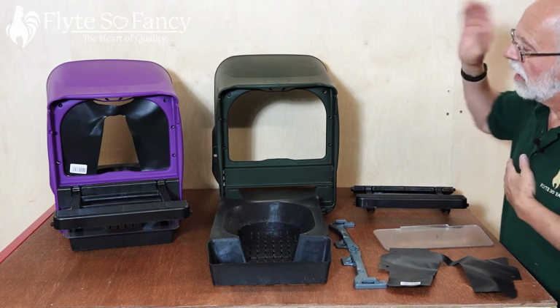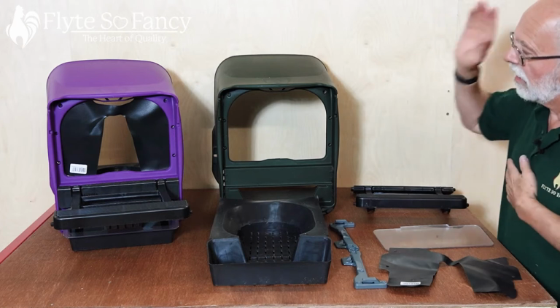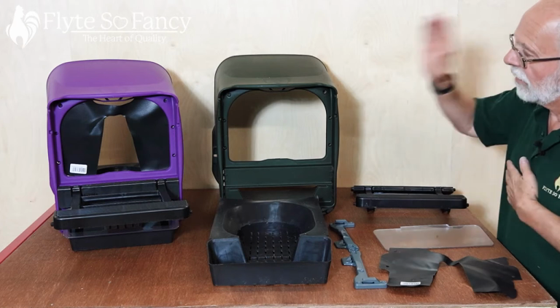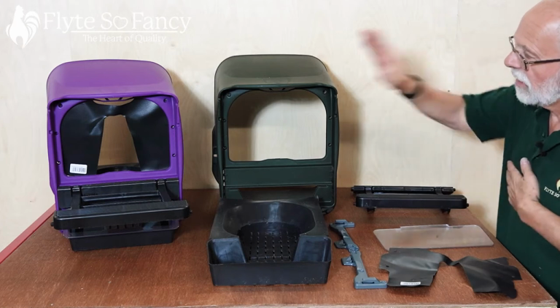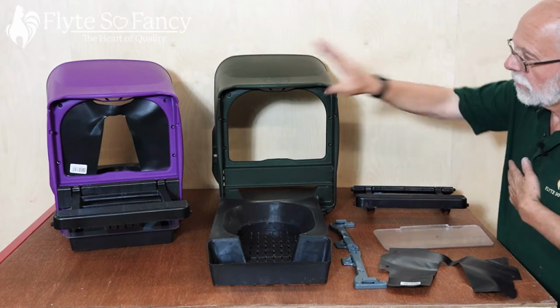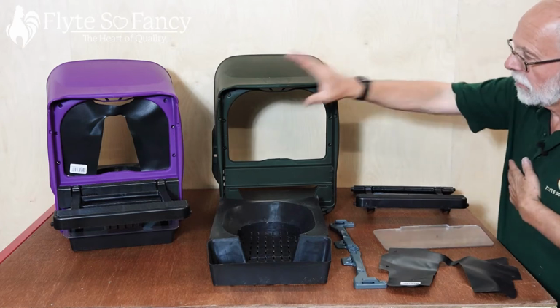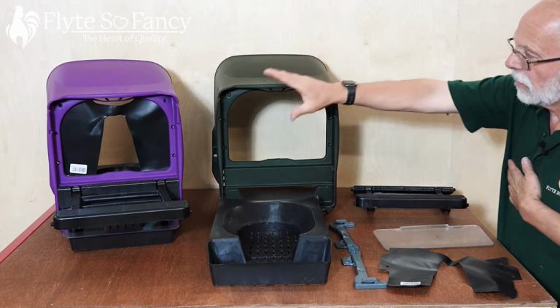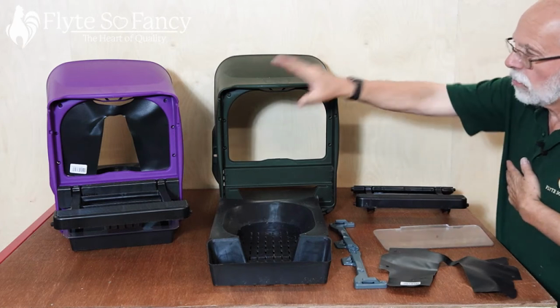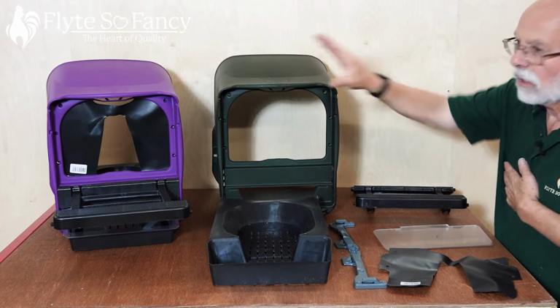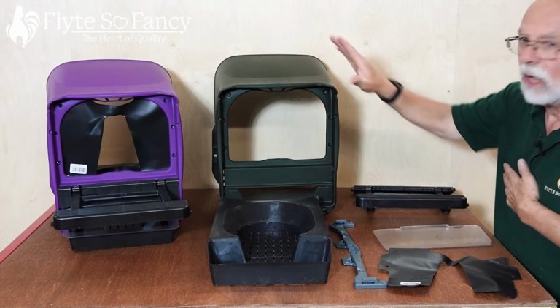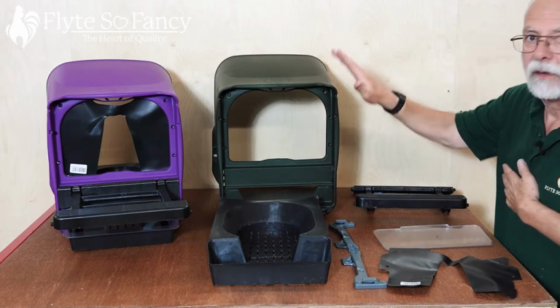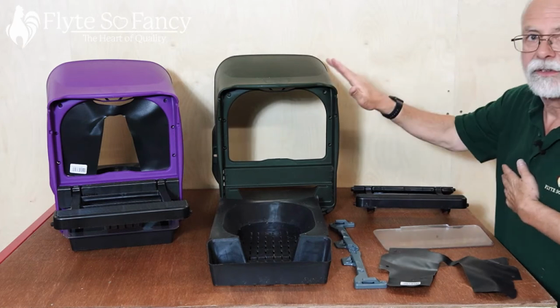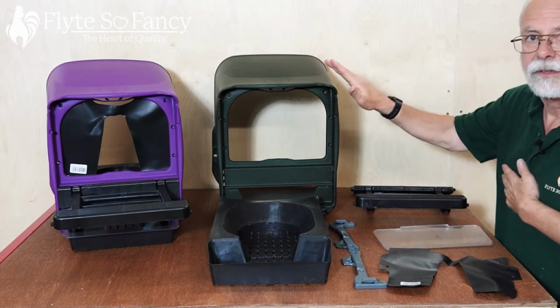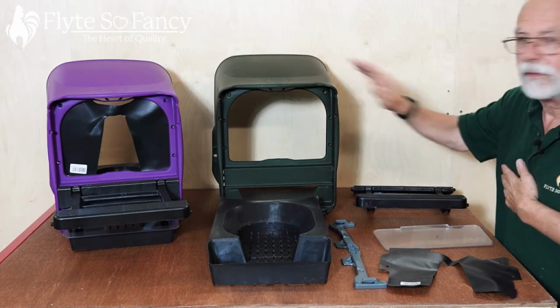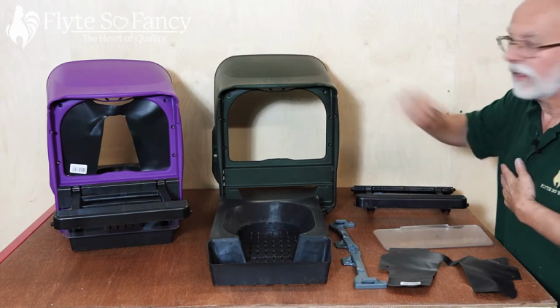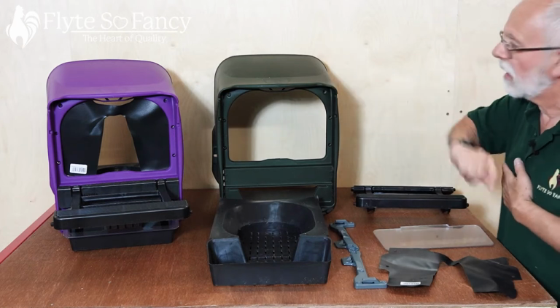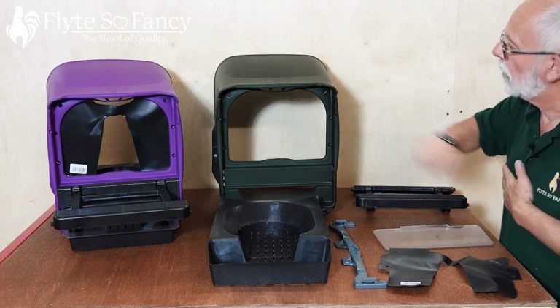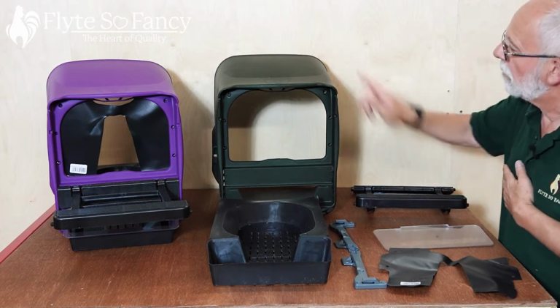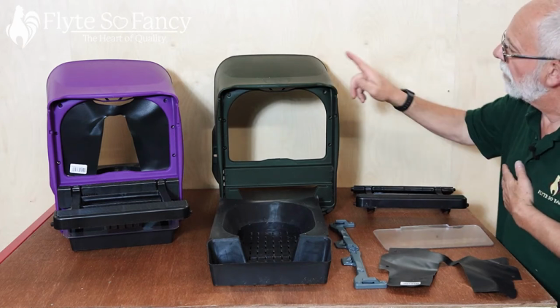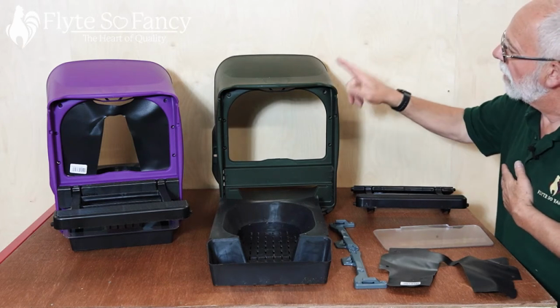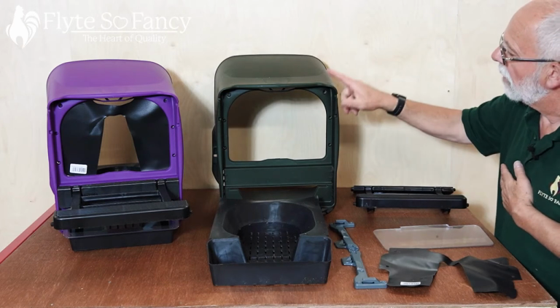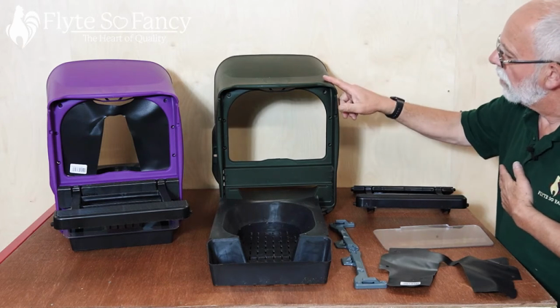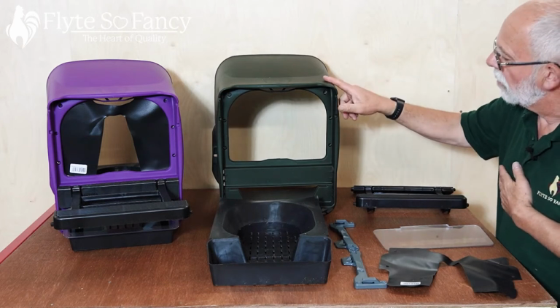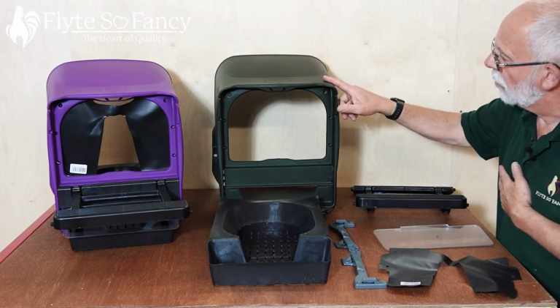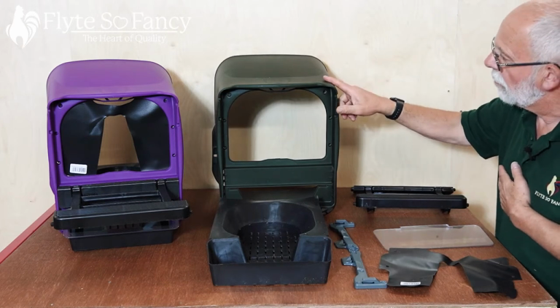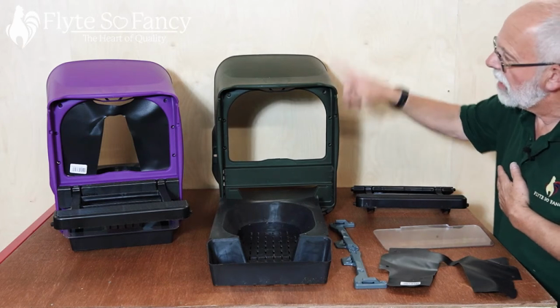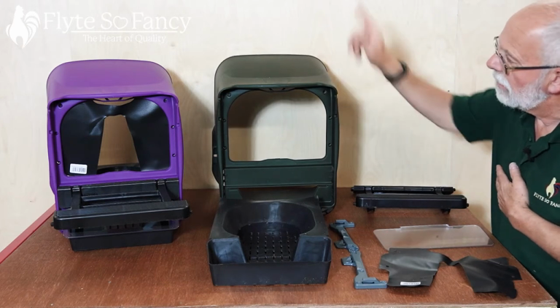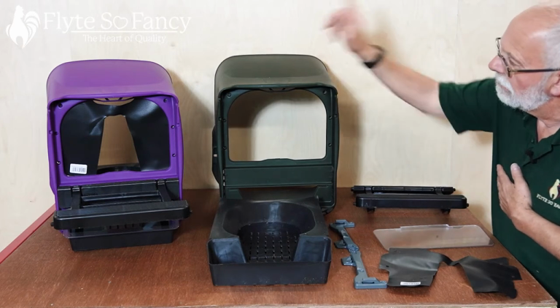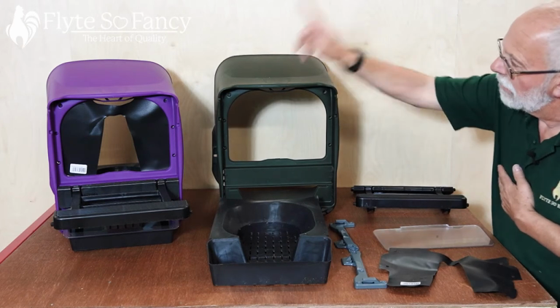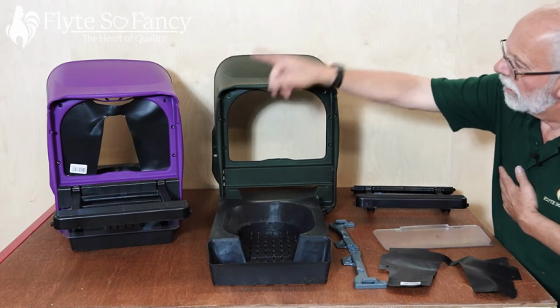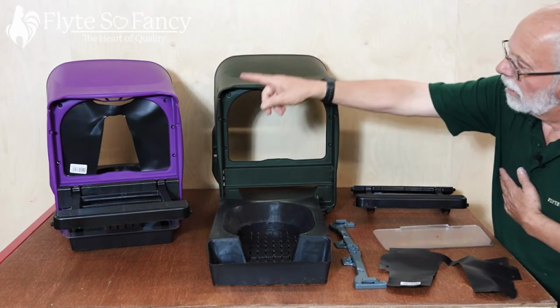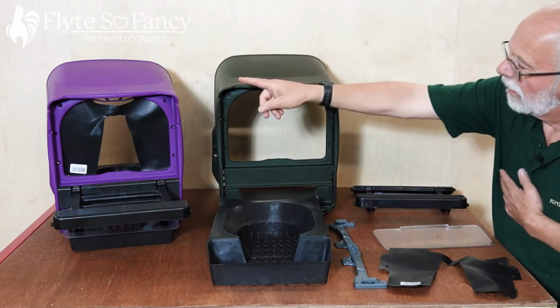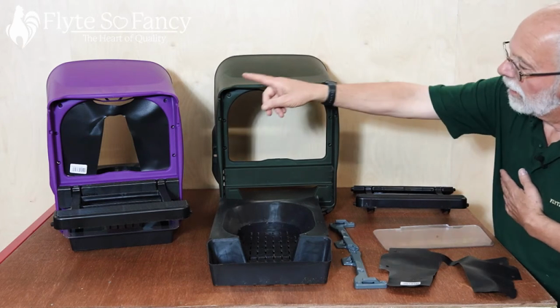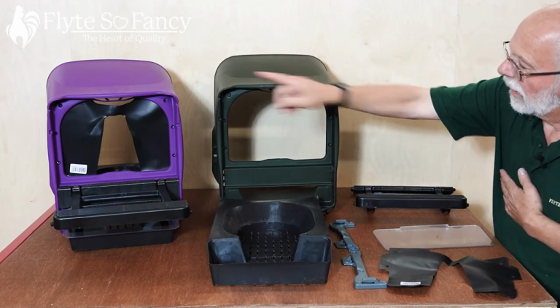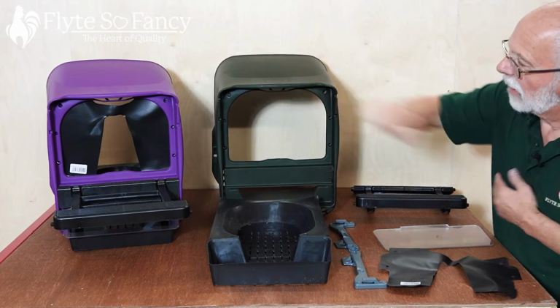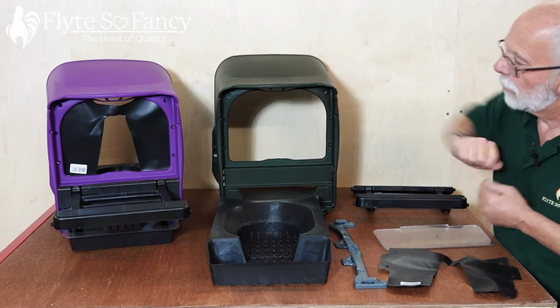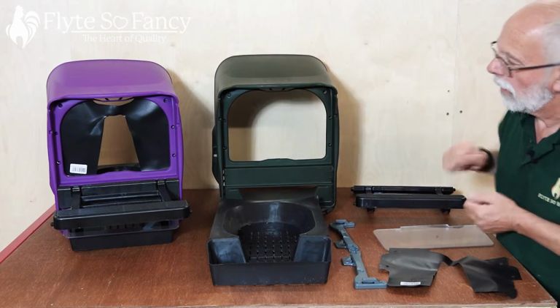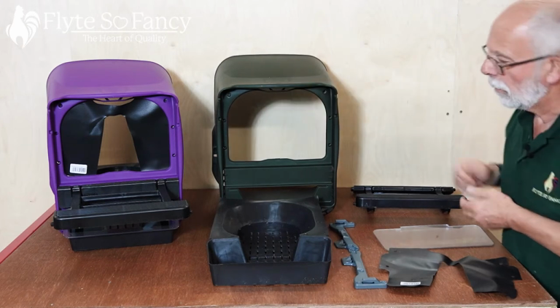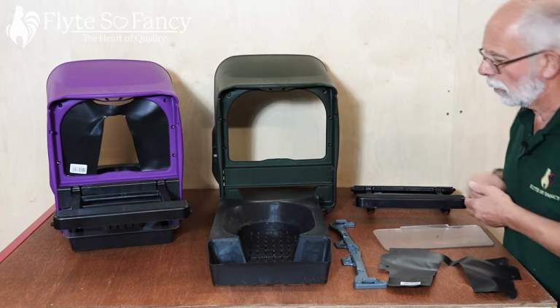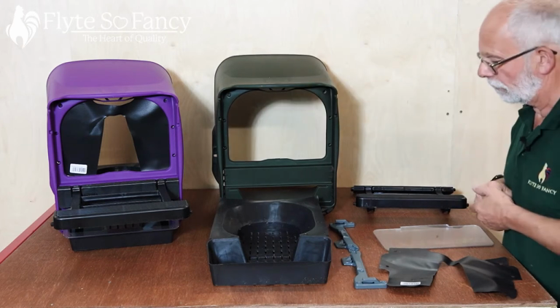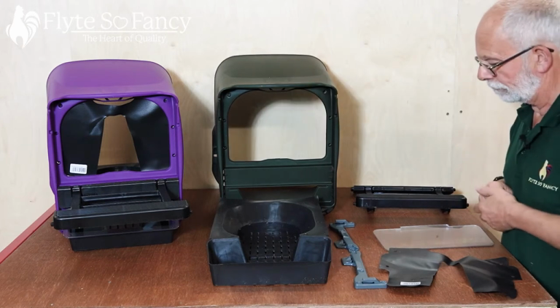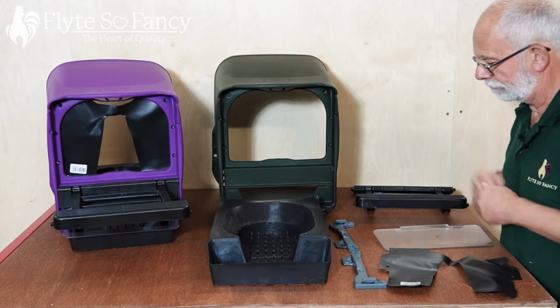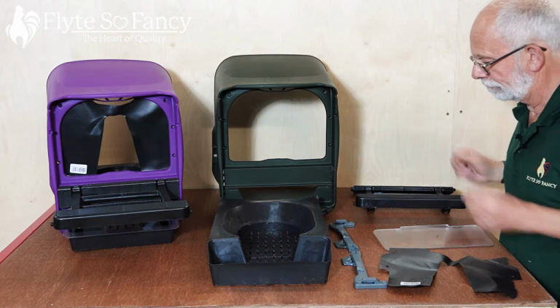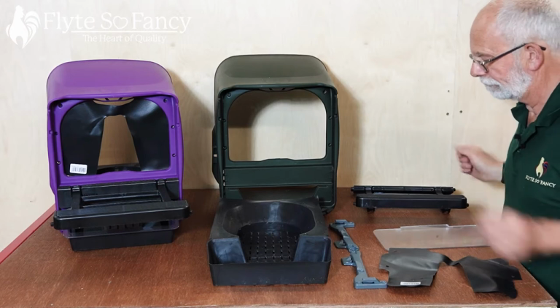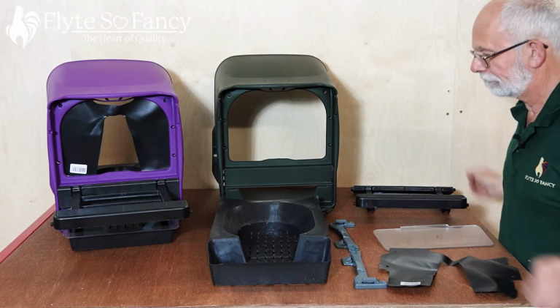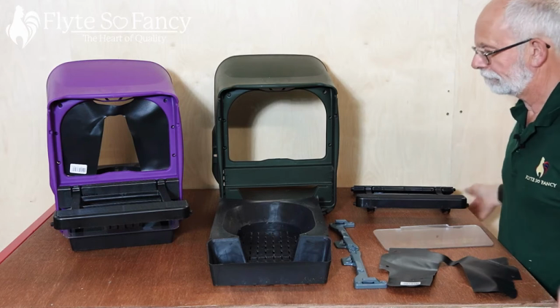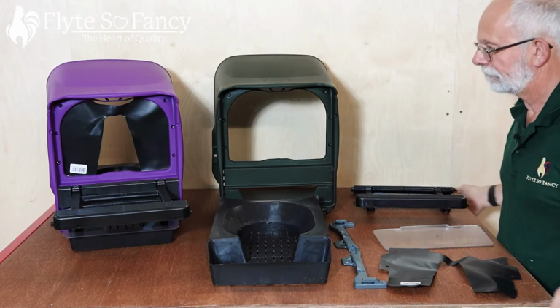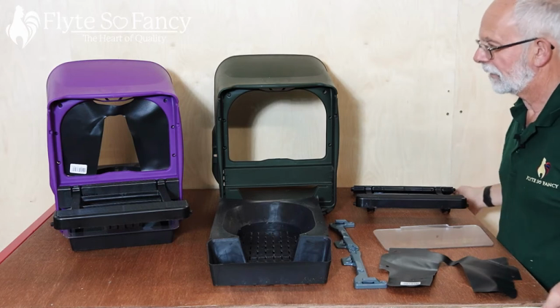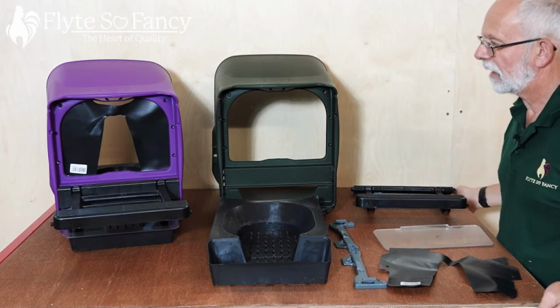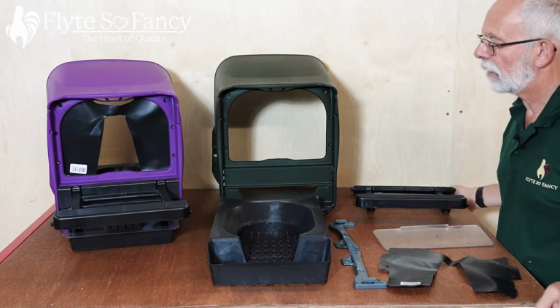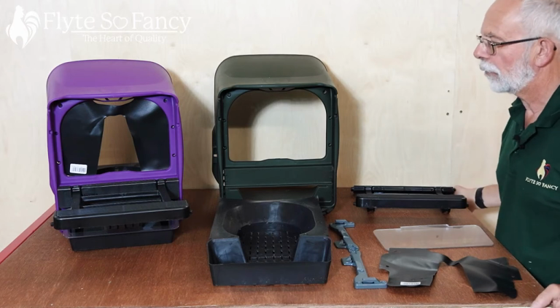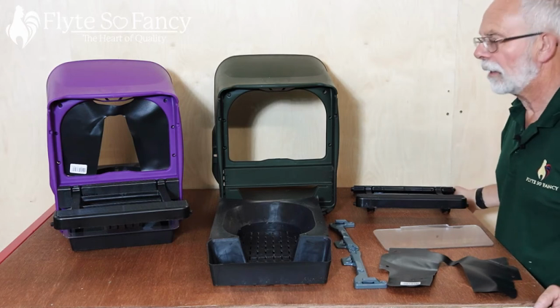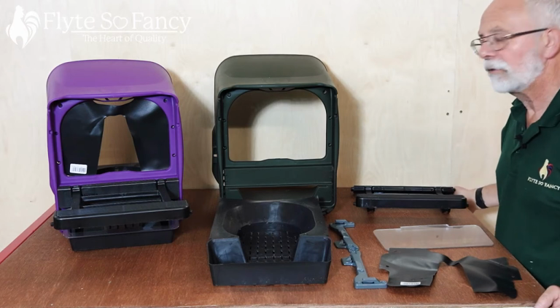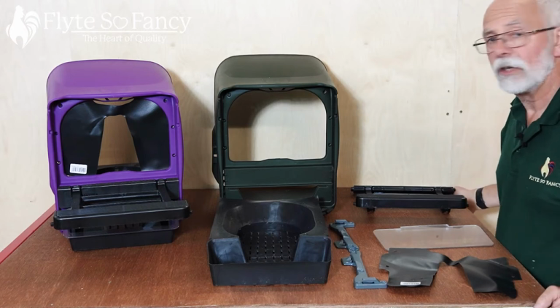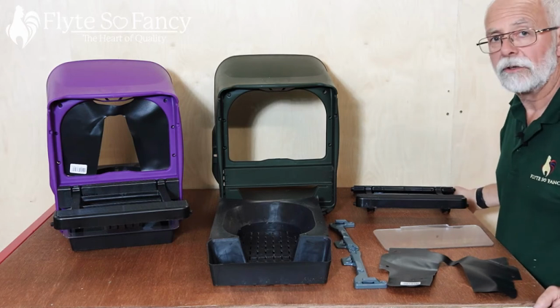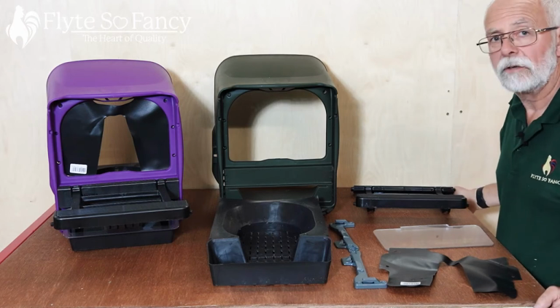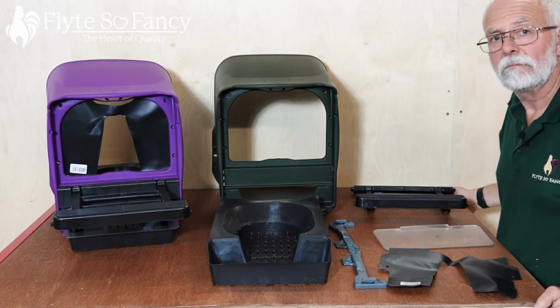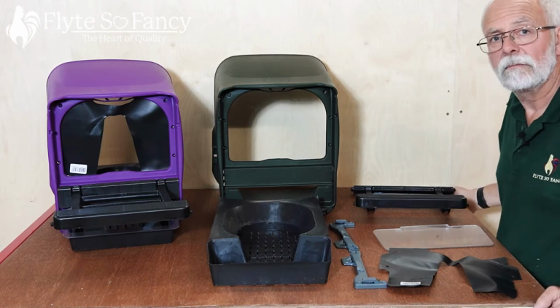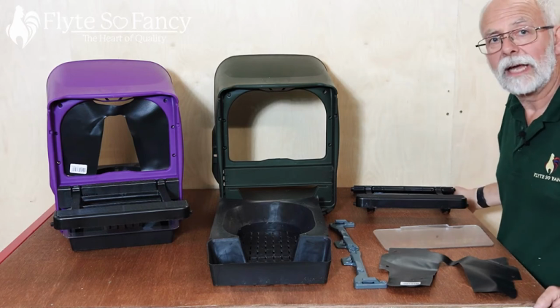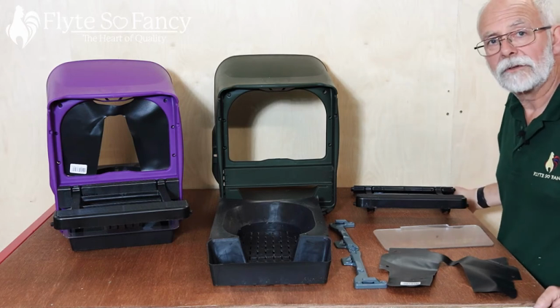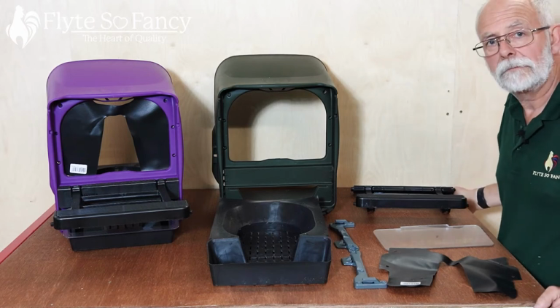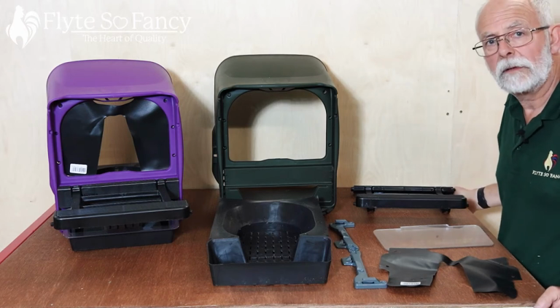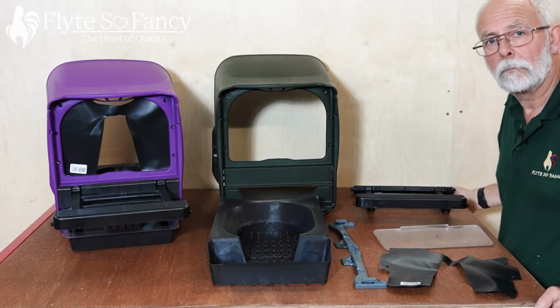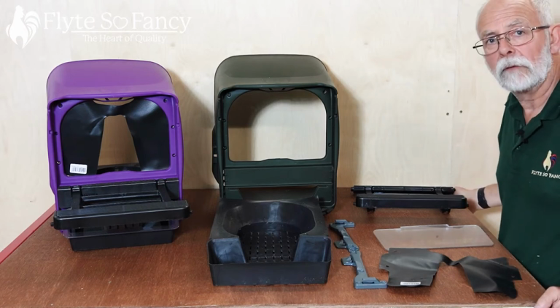These are the two colors they come in: green and purple. I will now show you how to fit one.